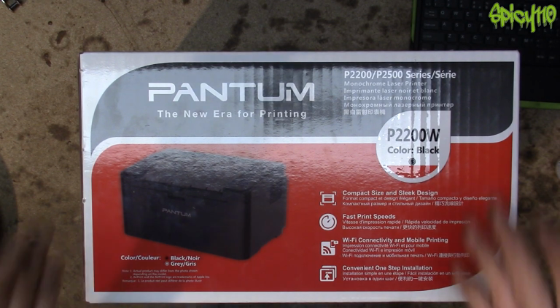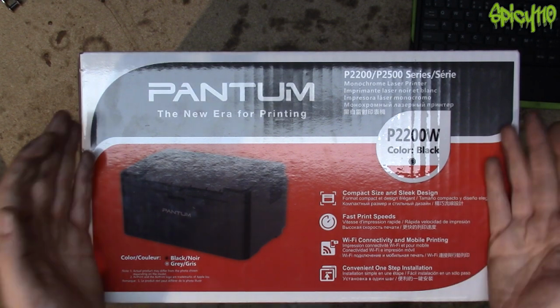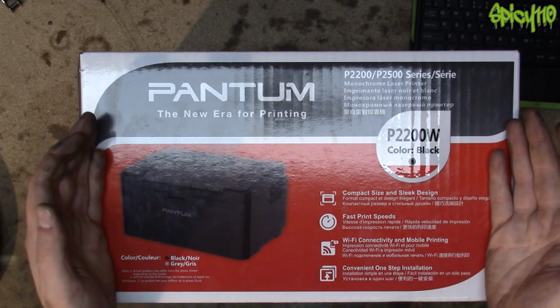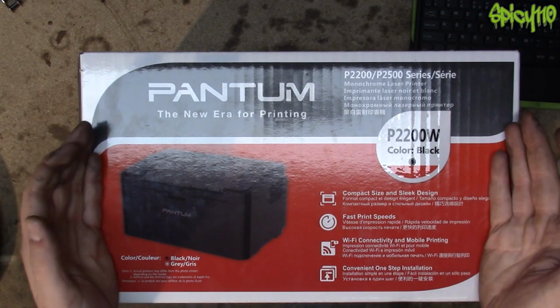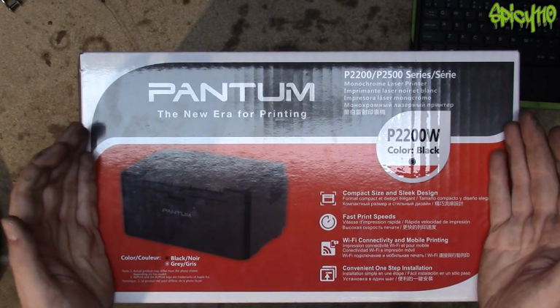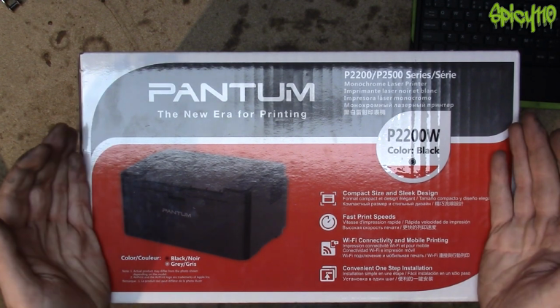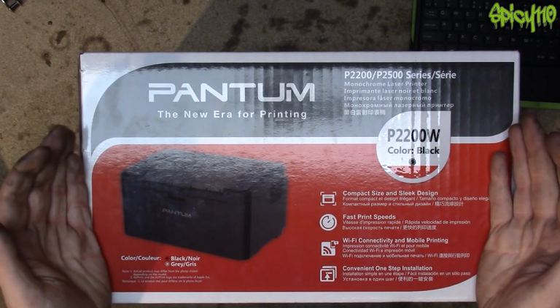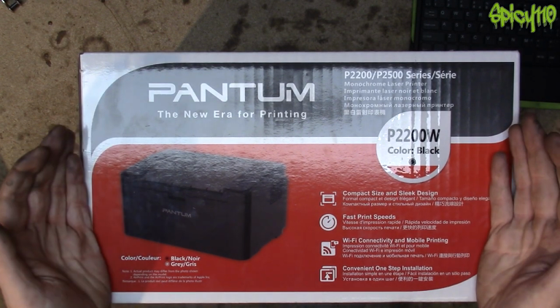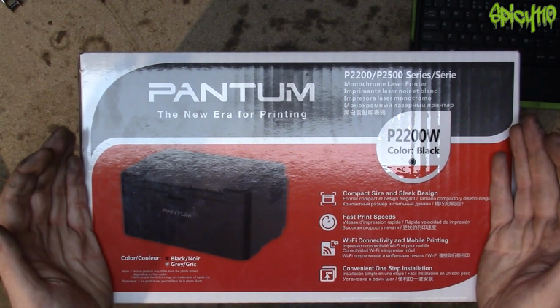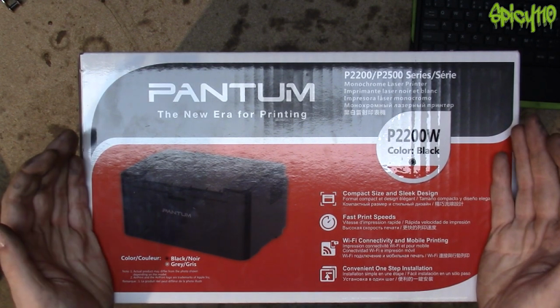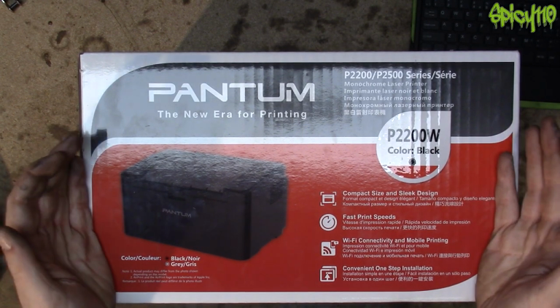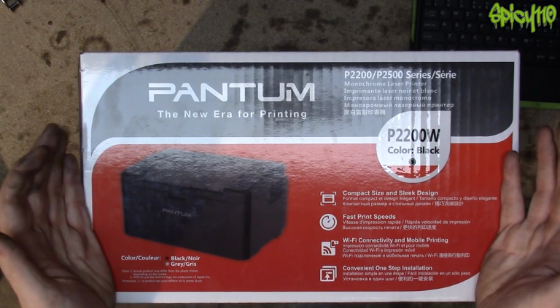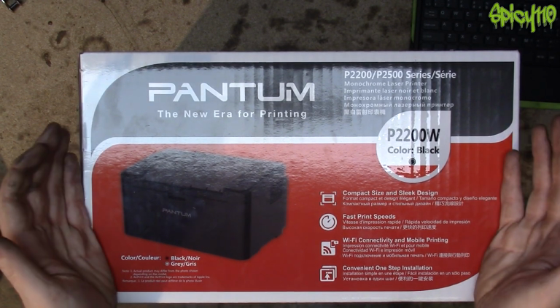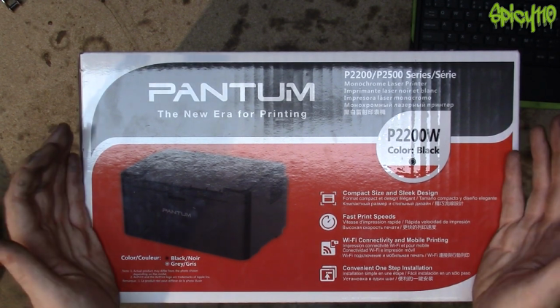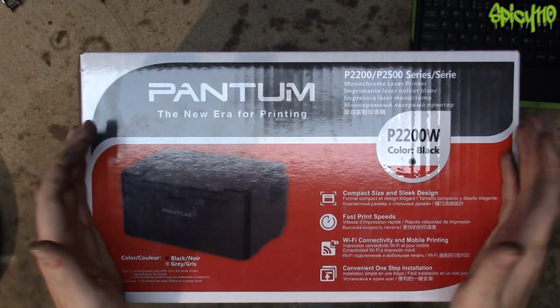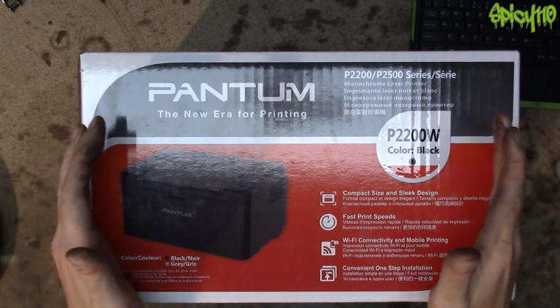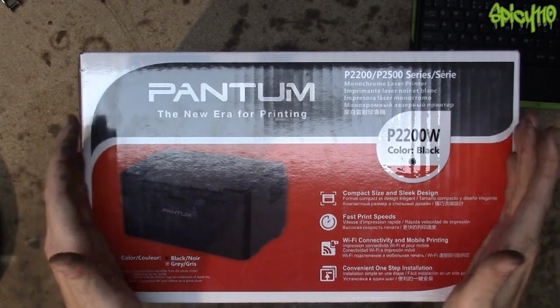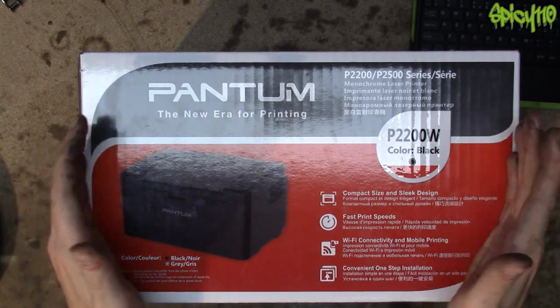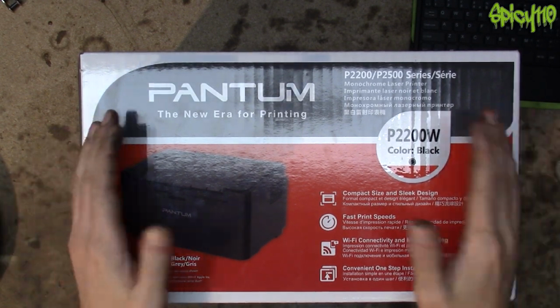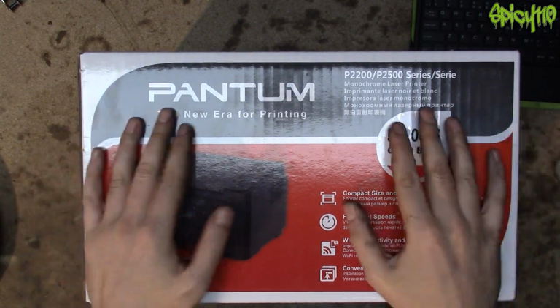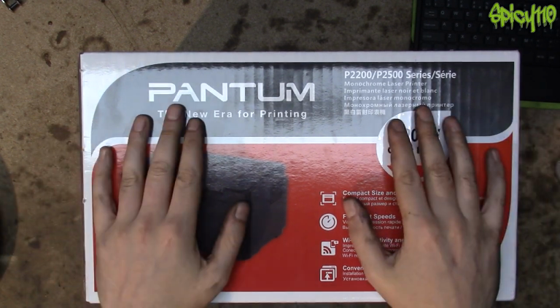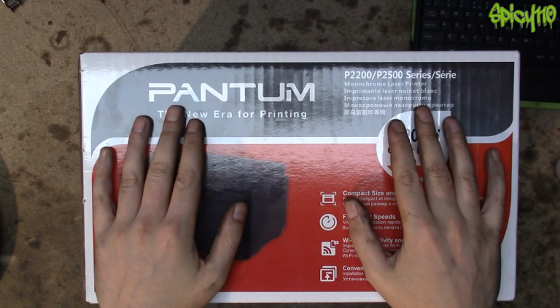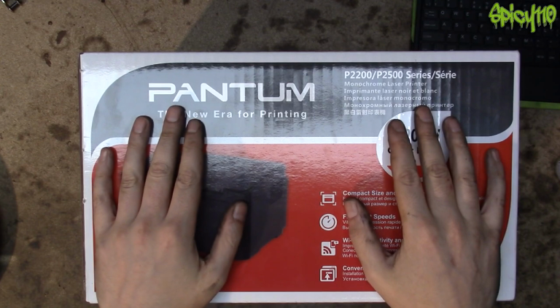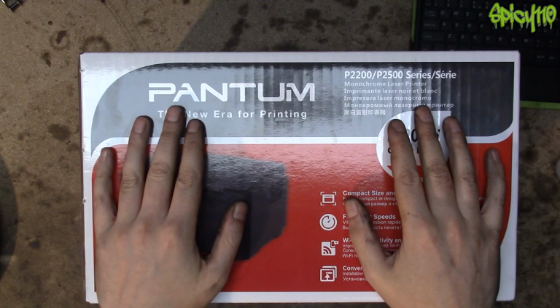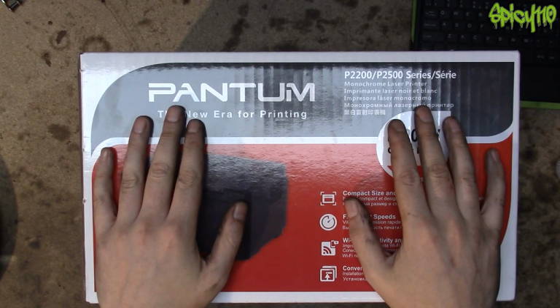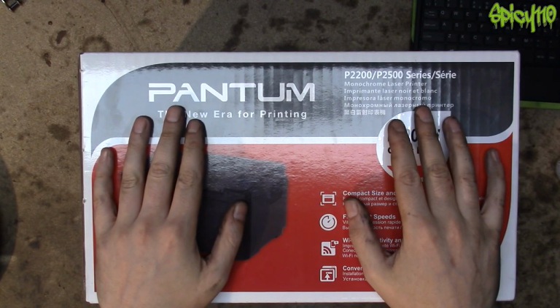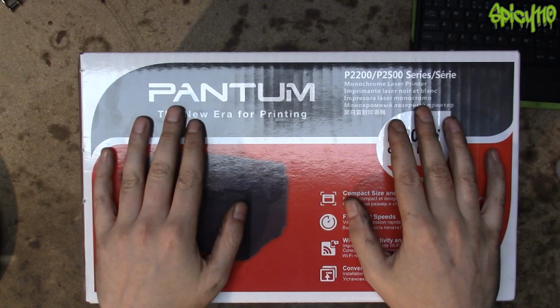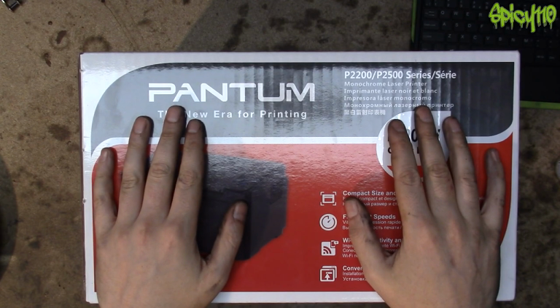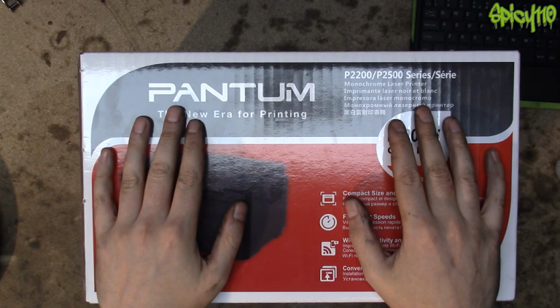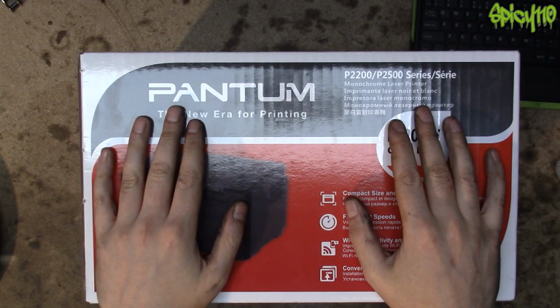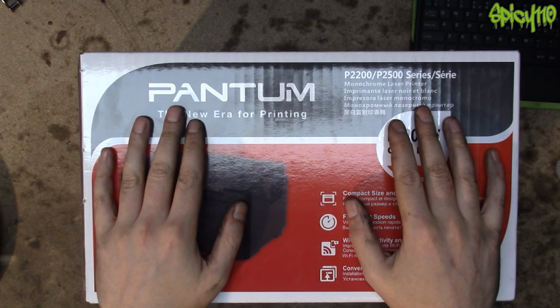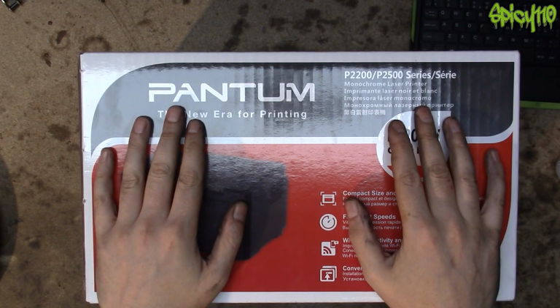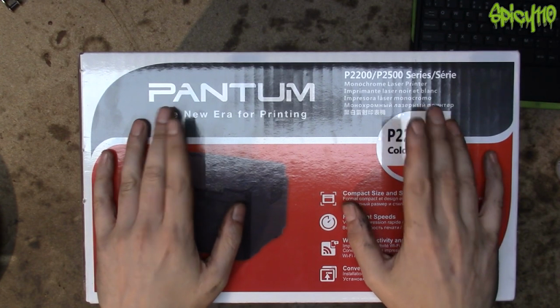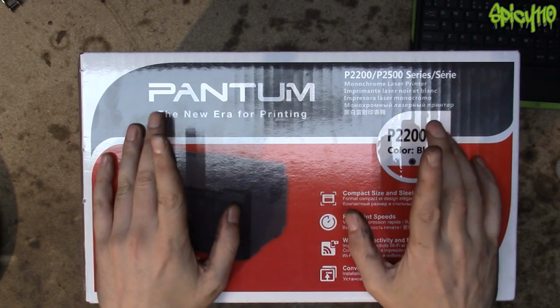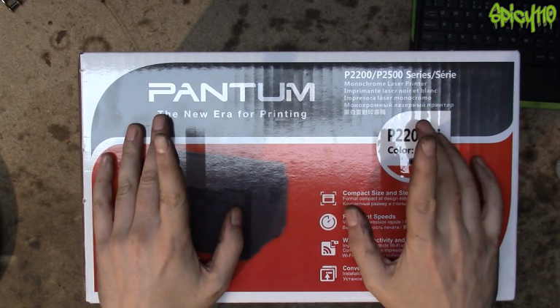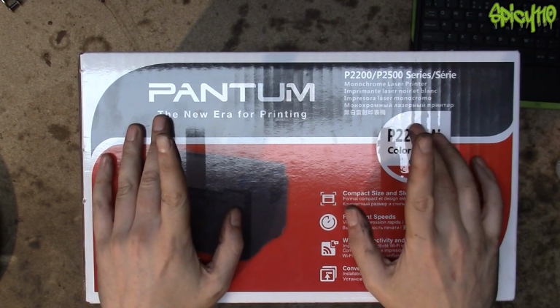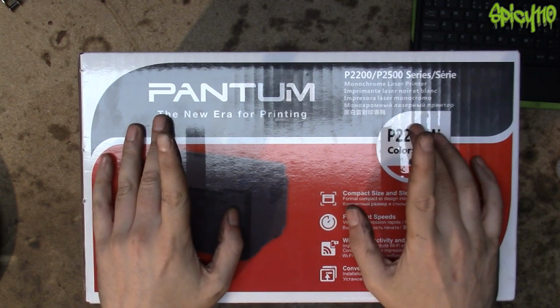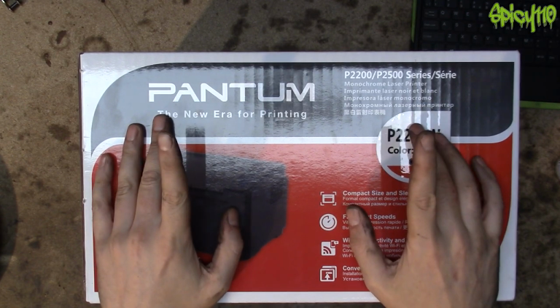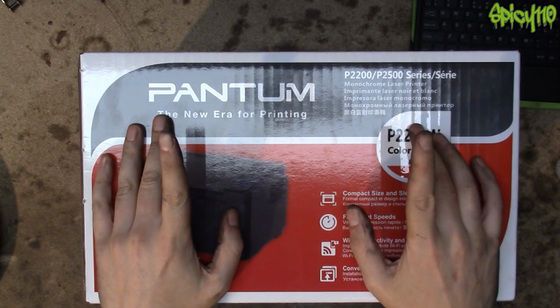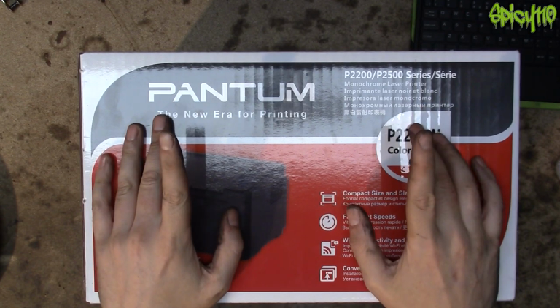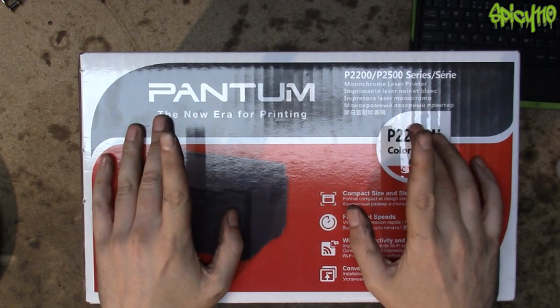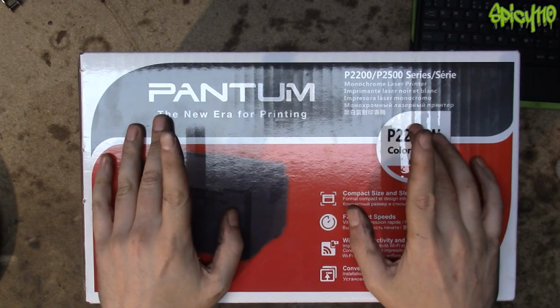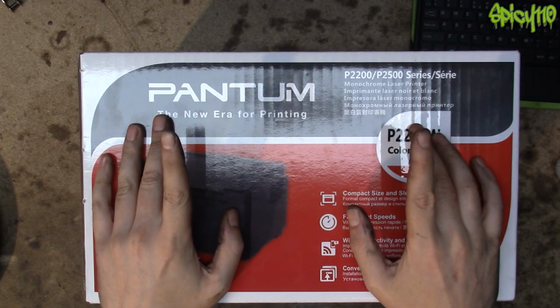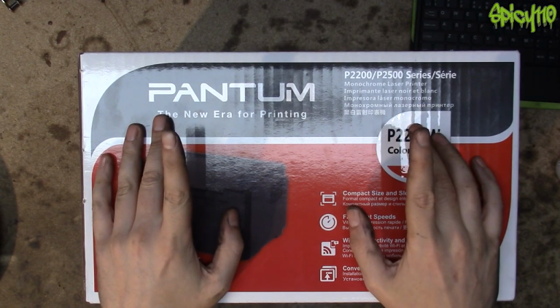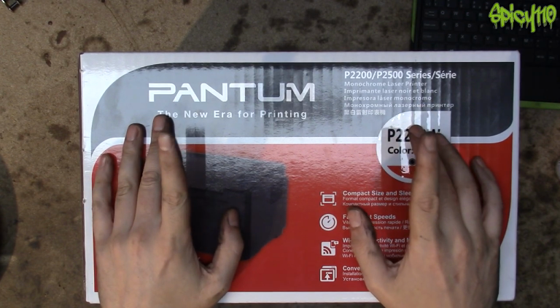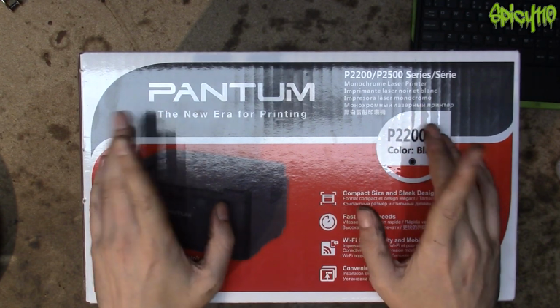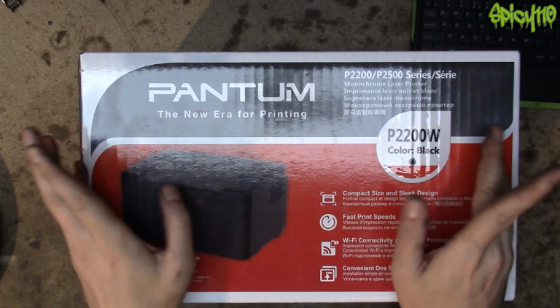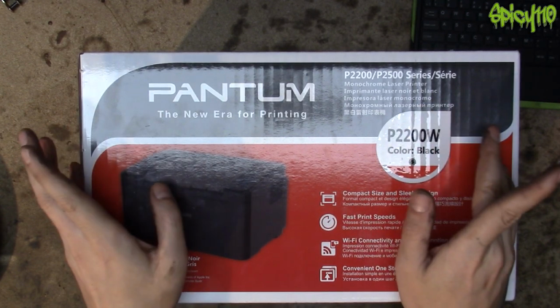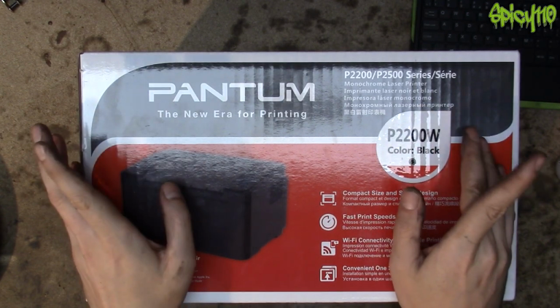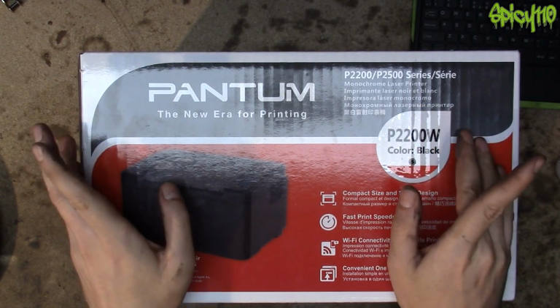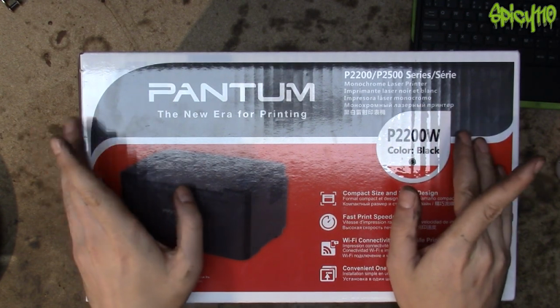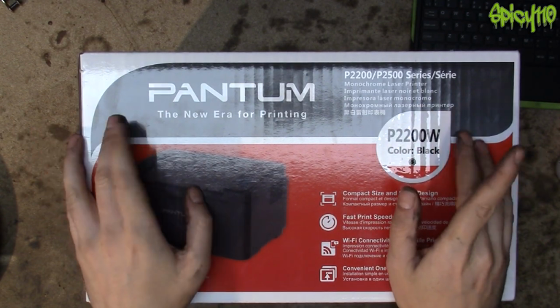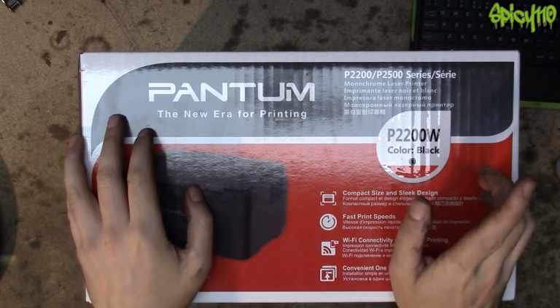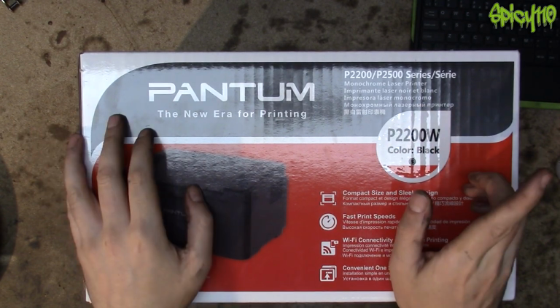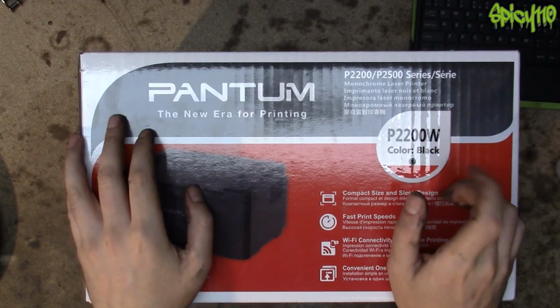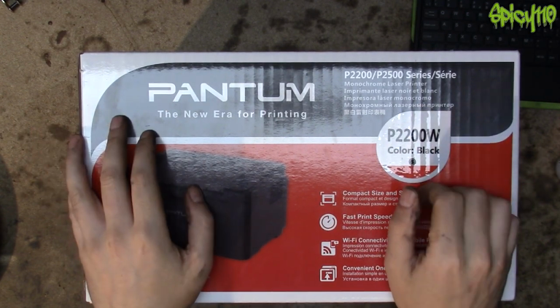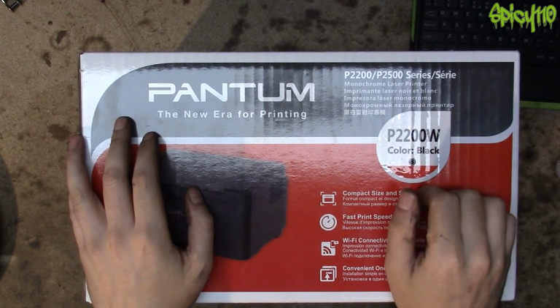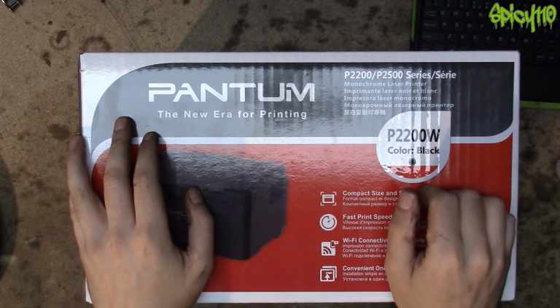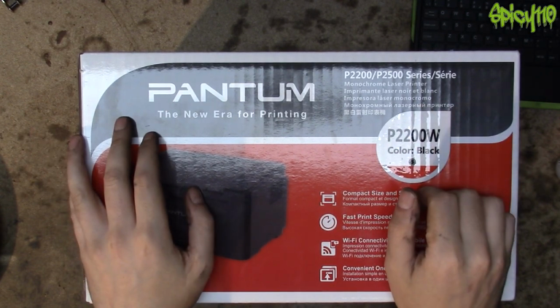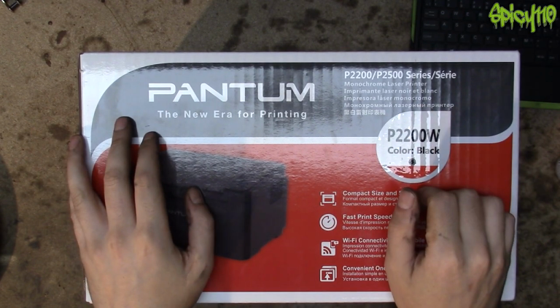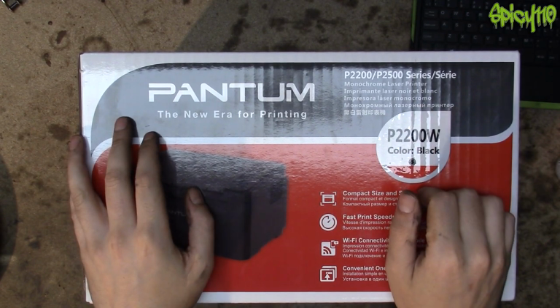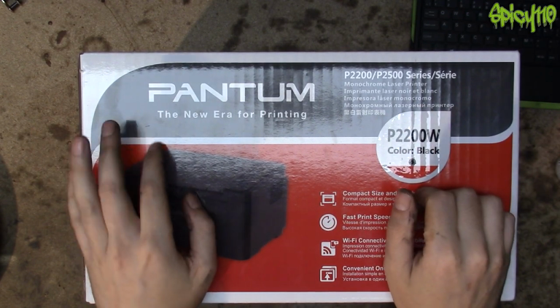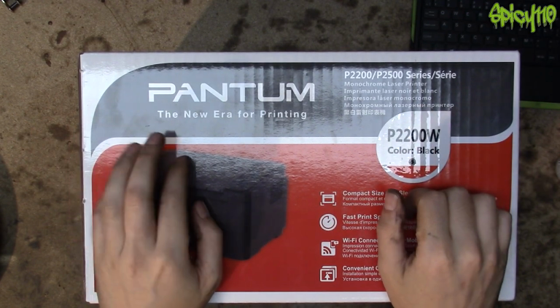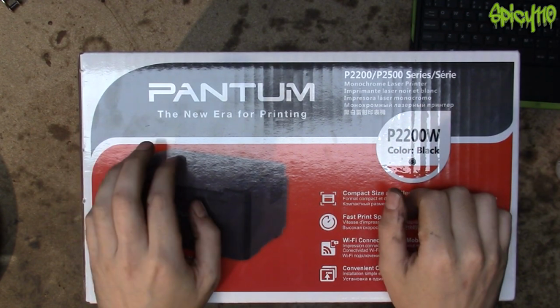It's a good little printer, but it said to me: you have 10% toner left. So I thought, okay, I better order a new toner cartridge.